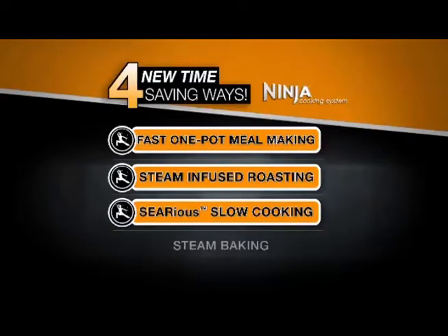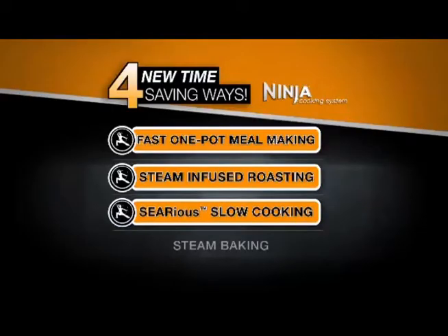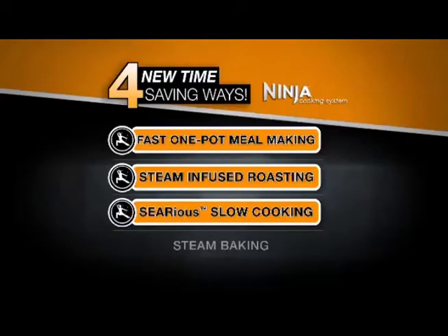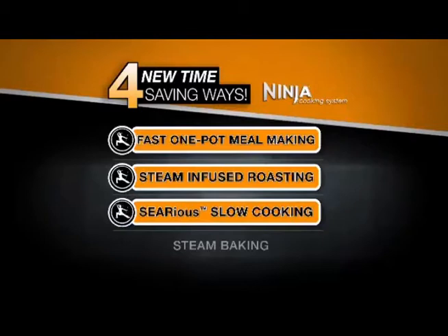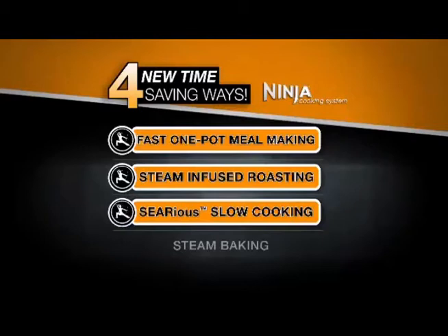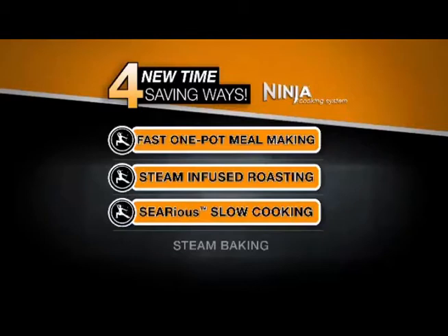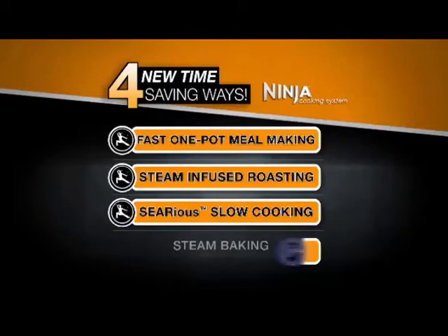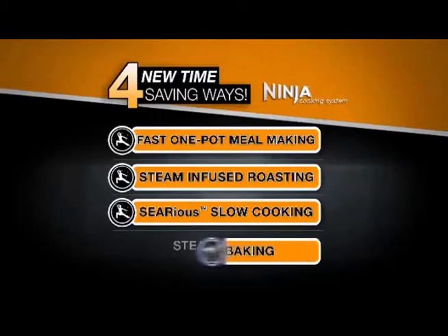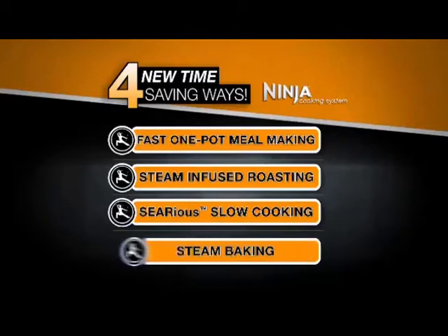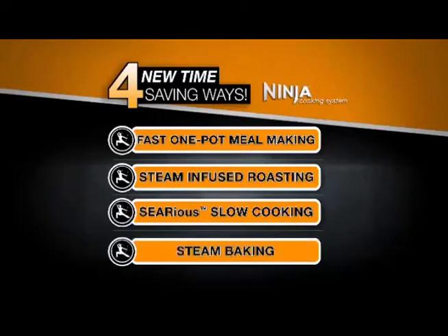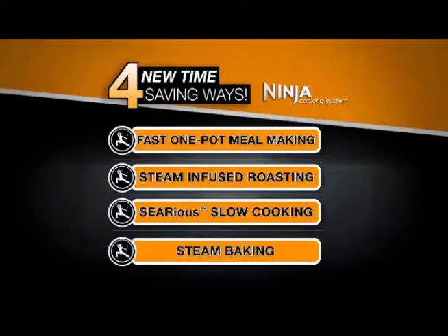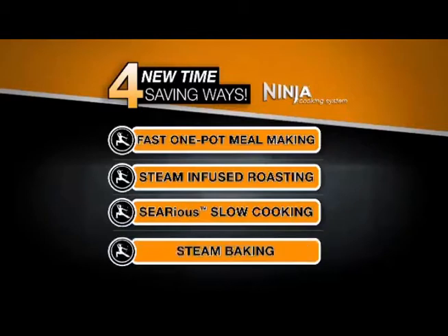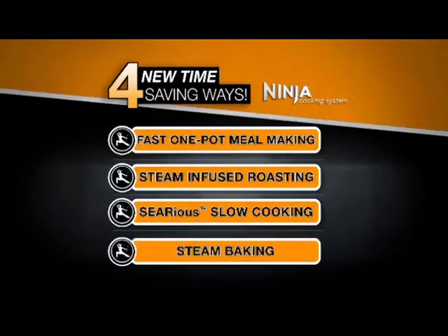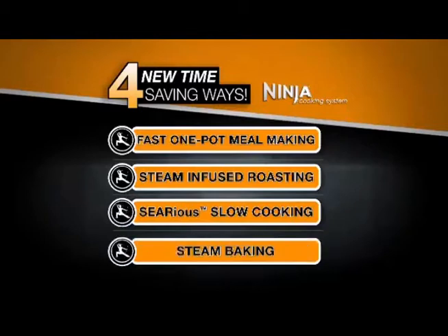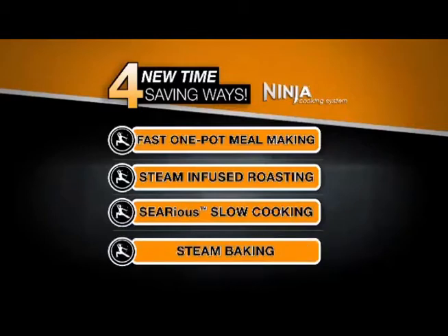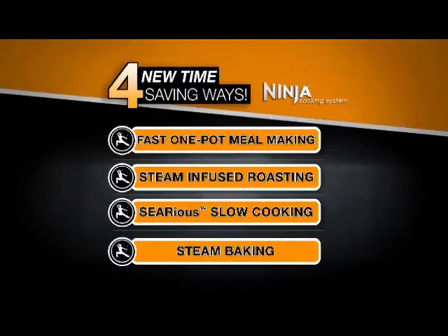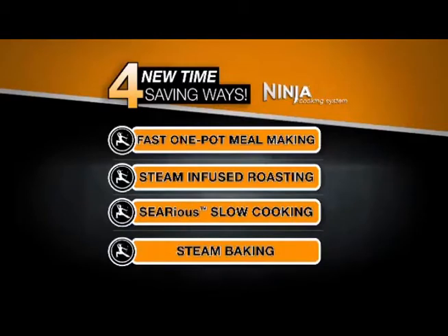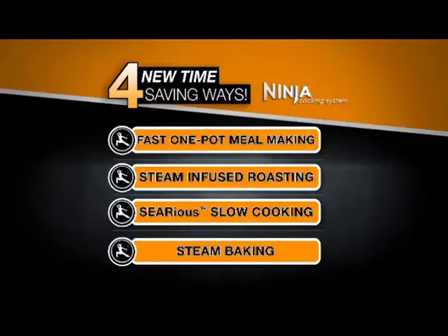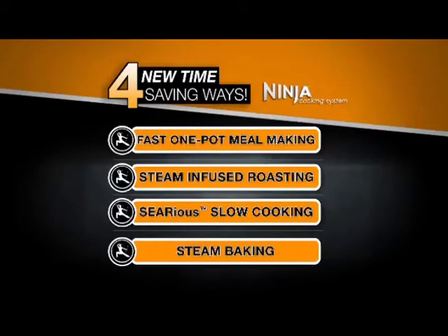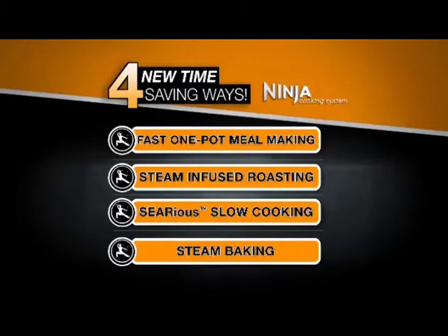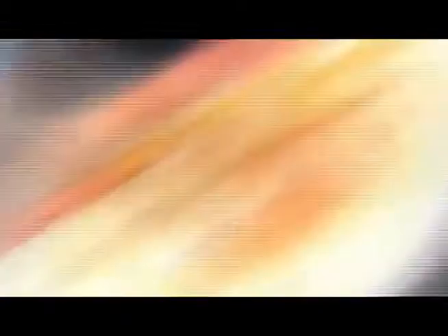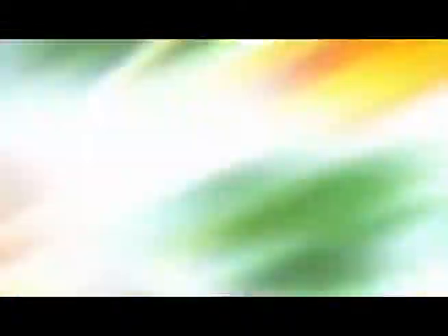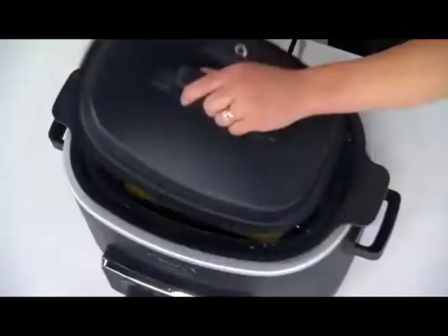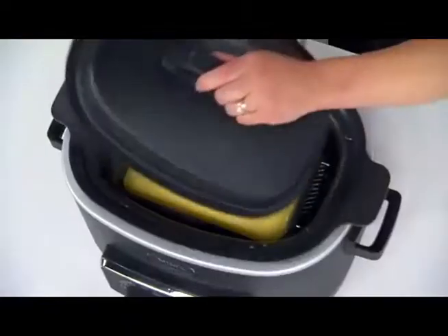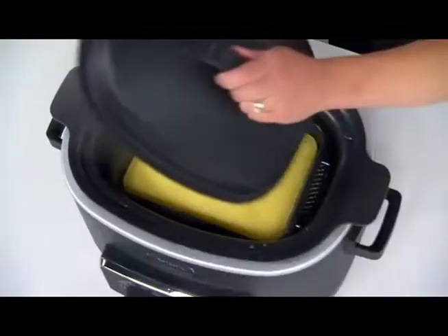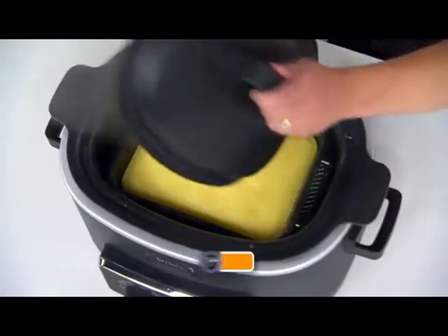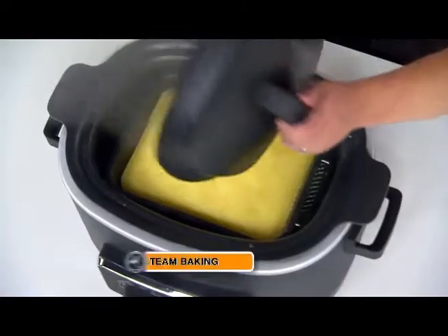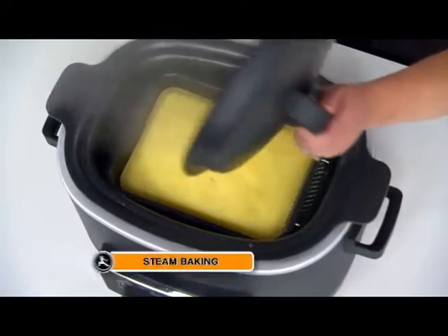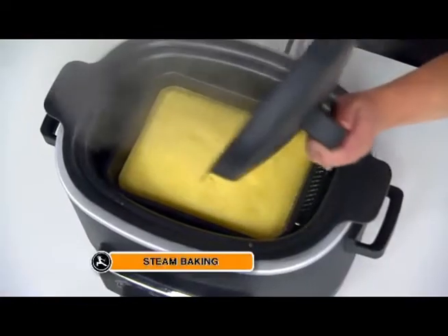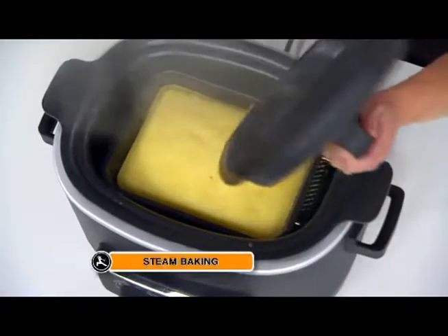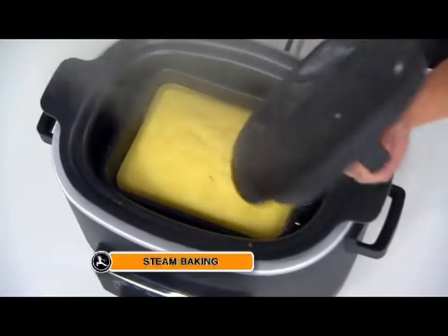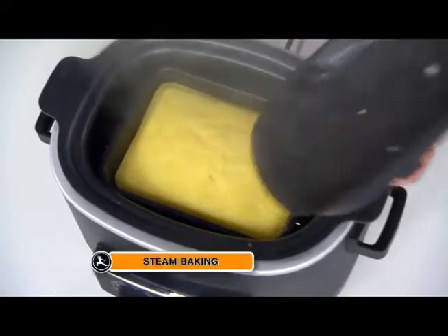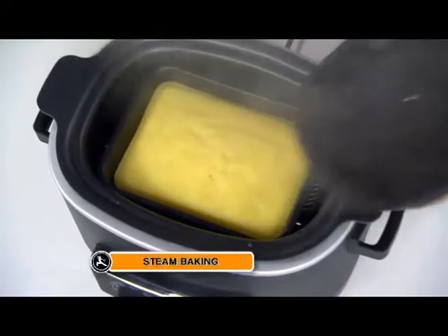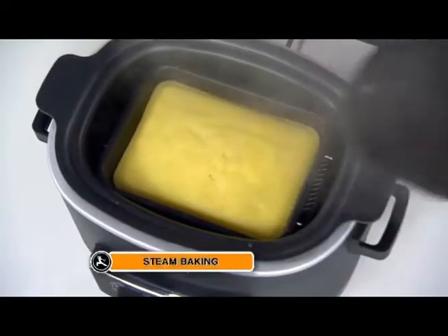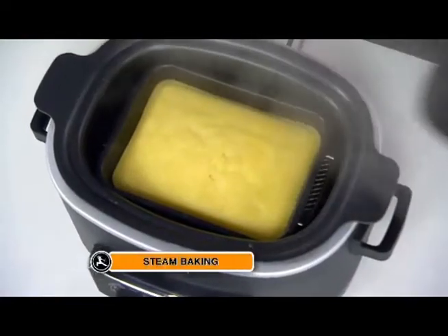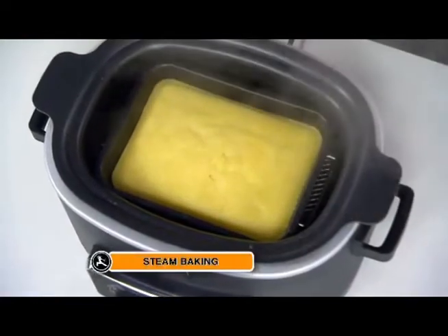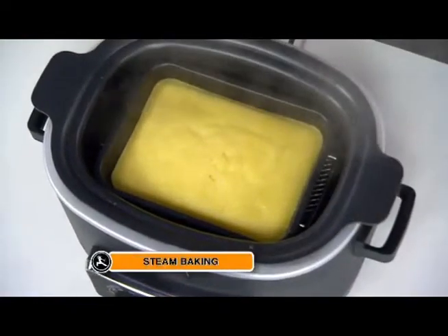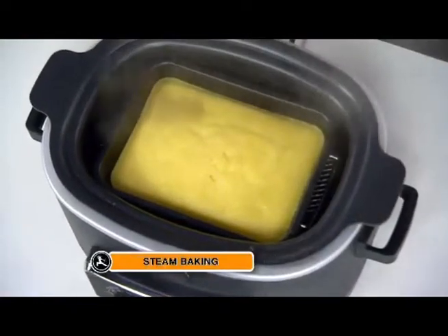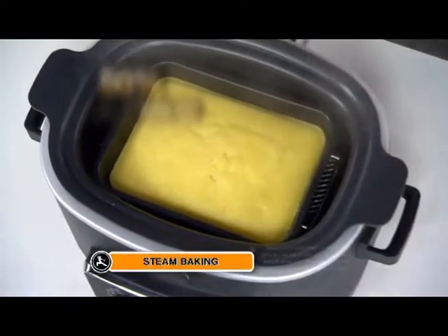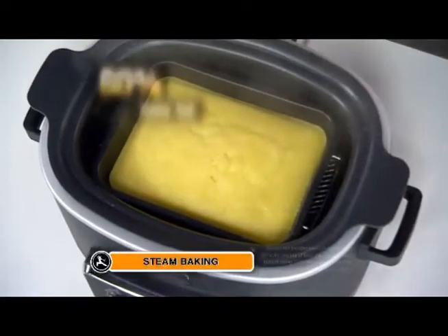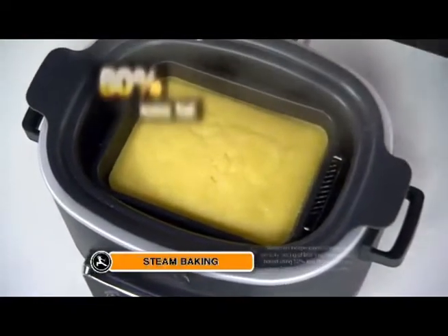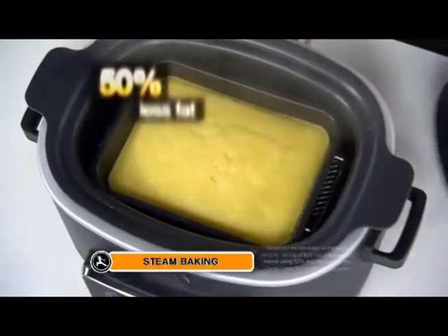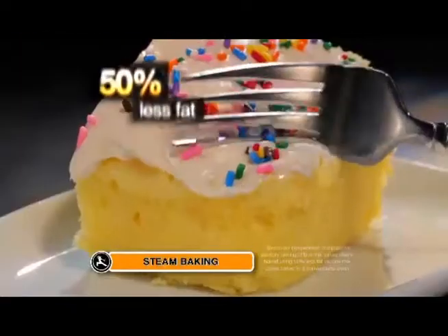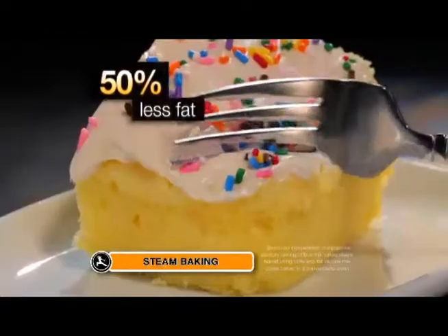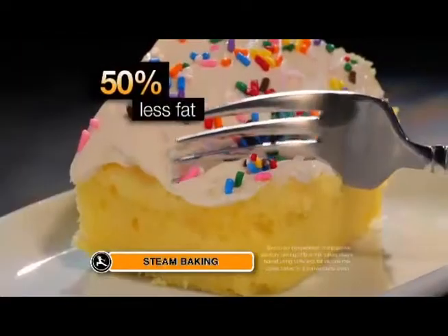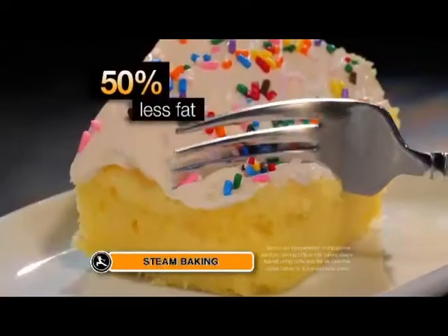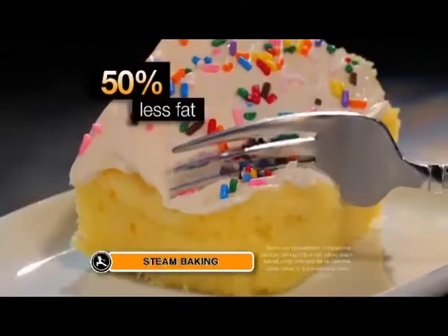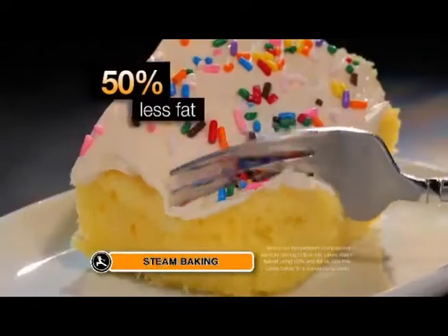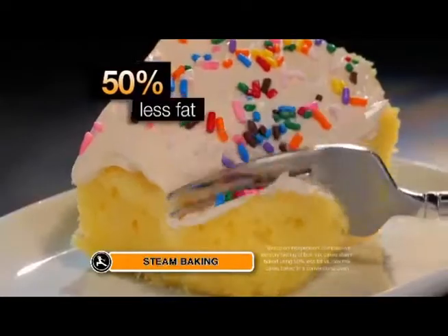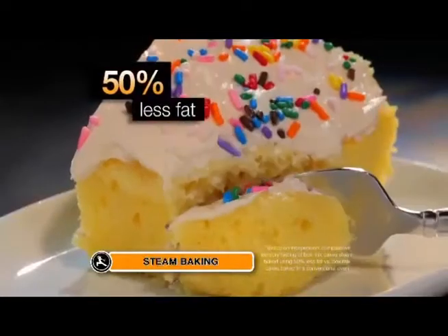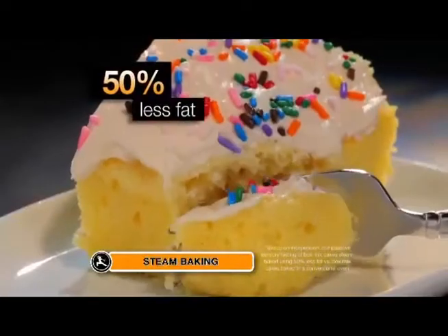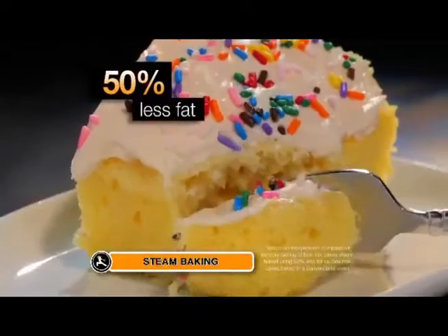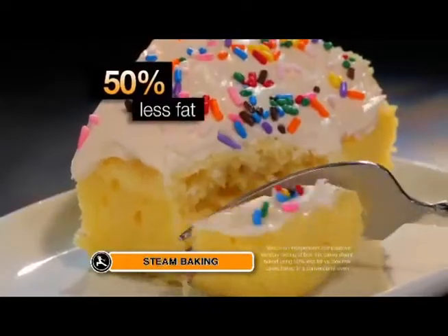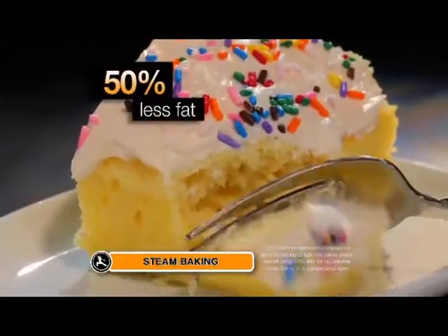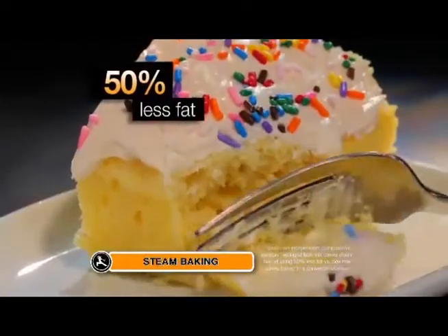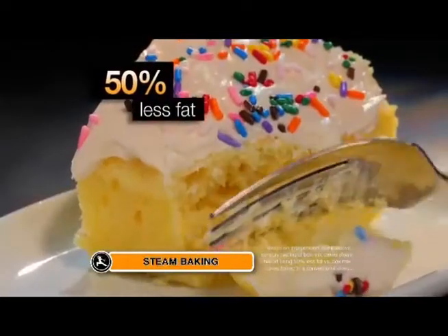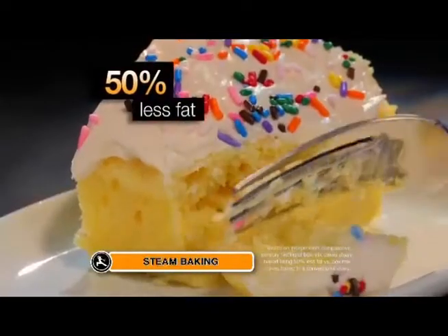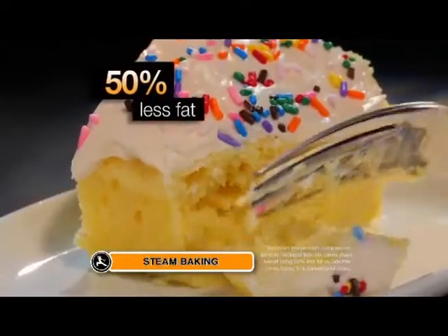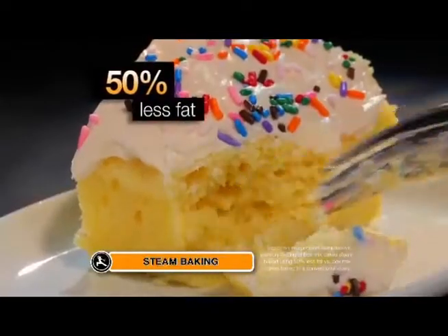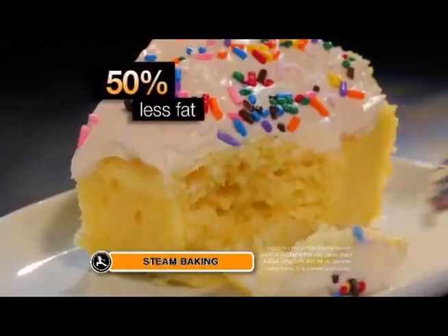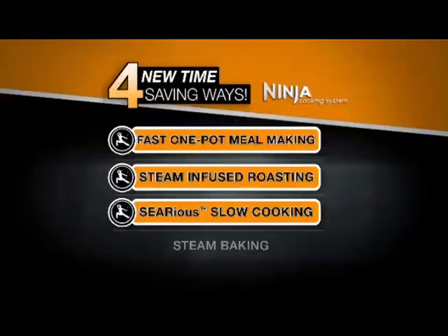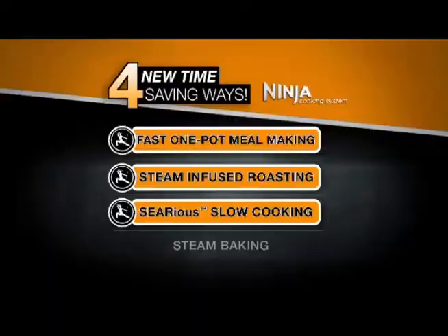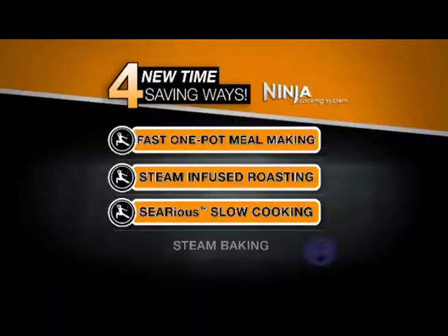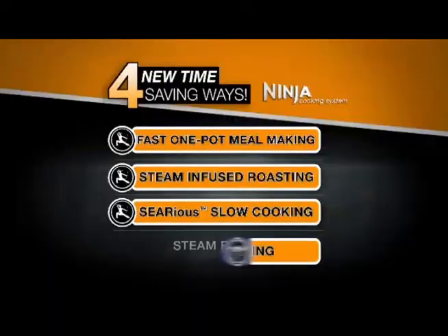Next, it's steam-baking. Only Ninja lets you steam-bake your desserts for moister cakes with half the fat.